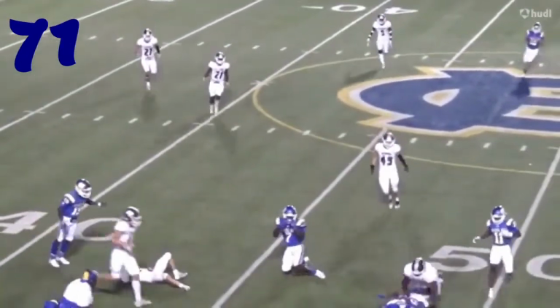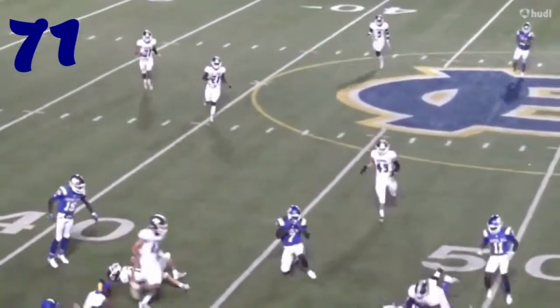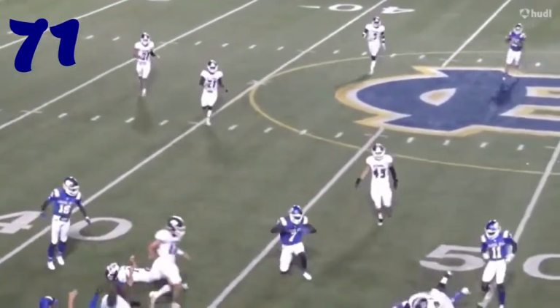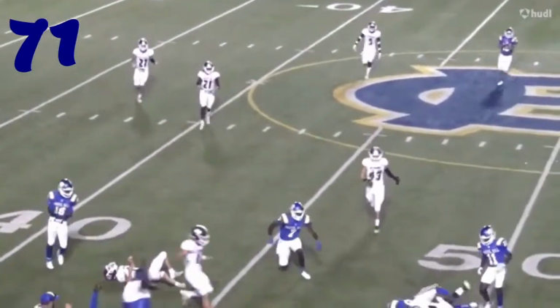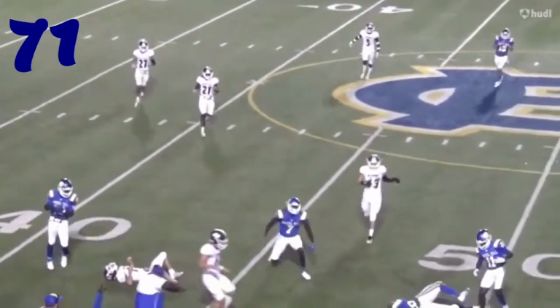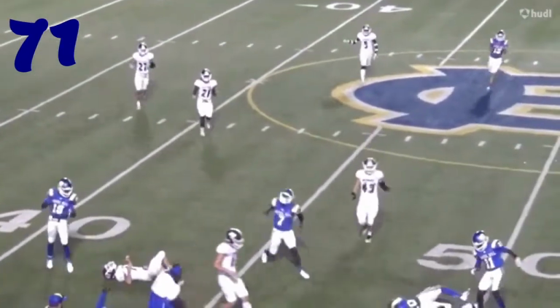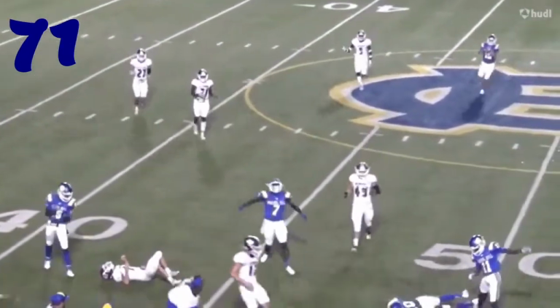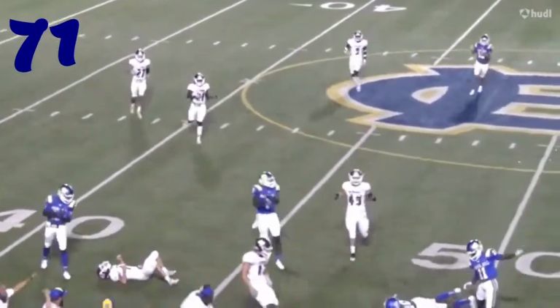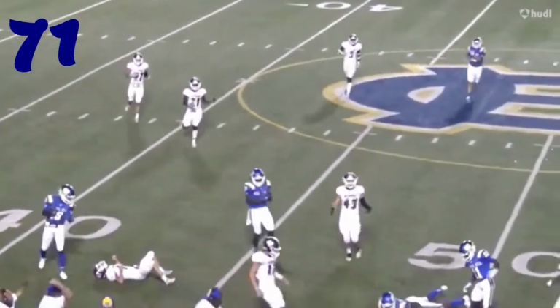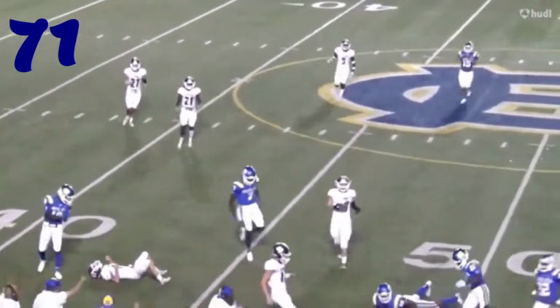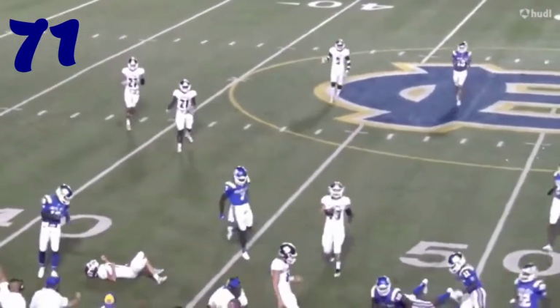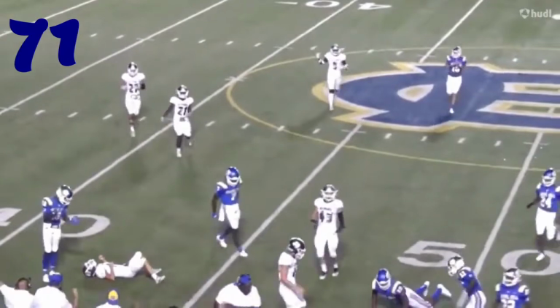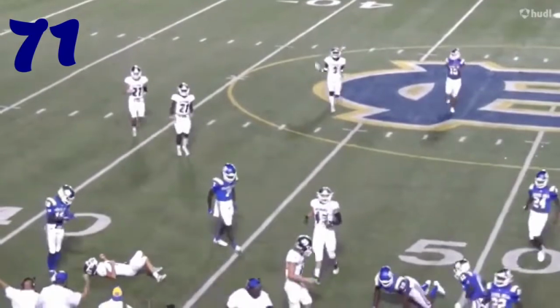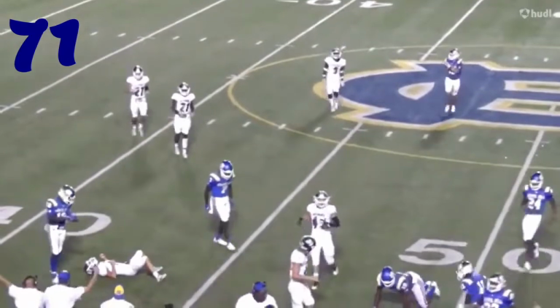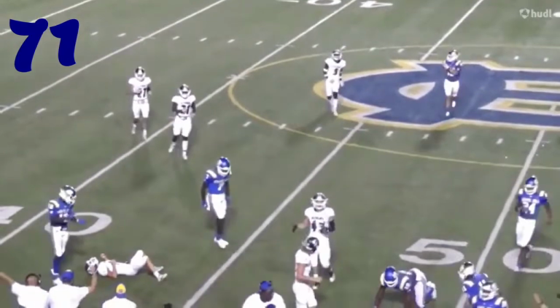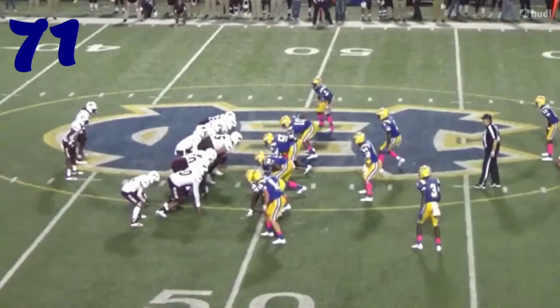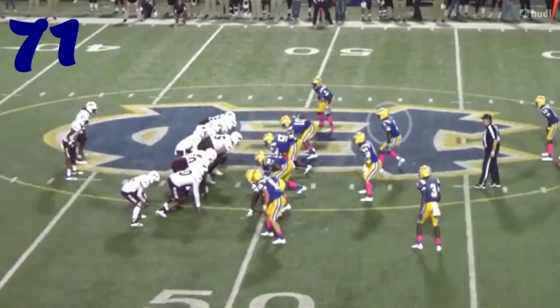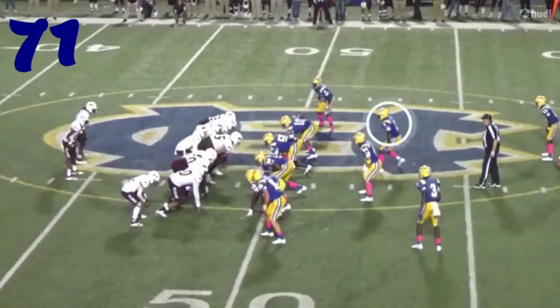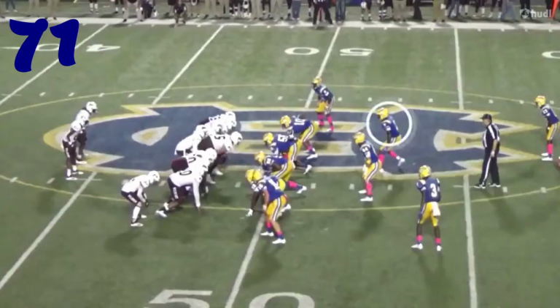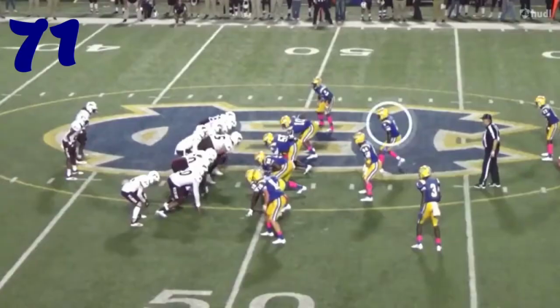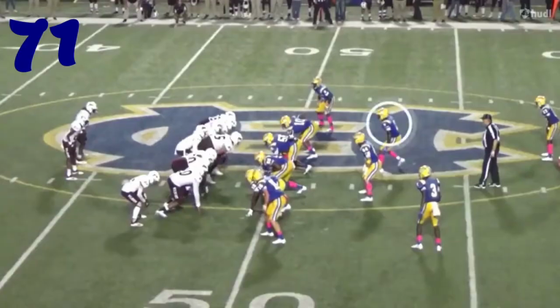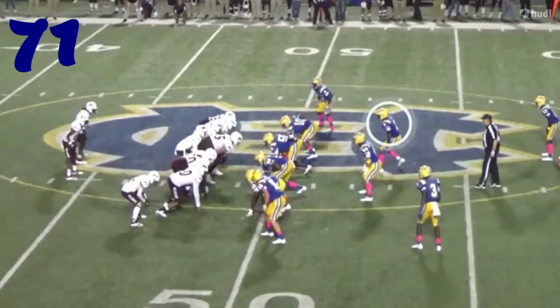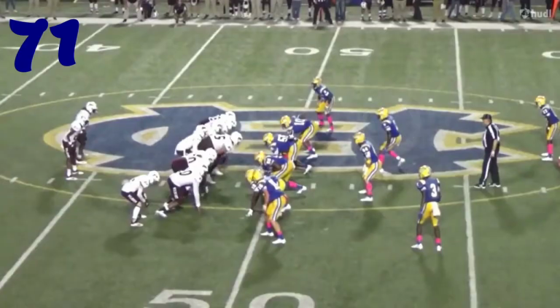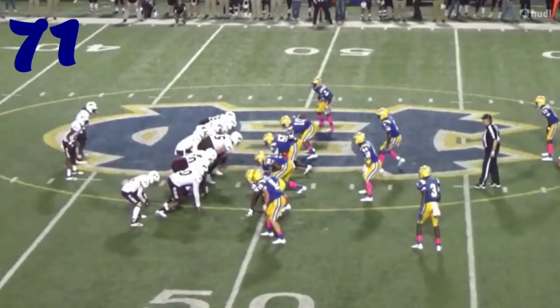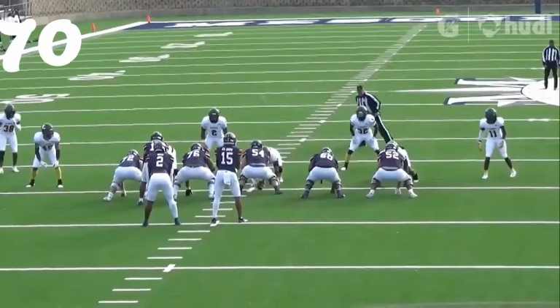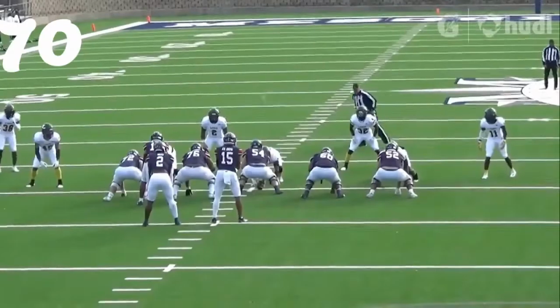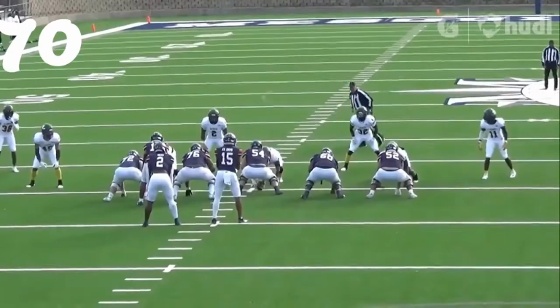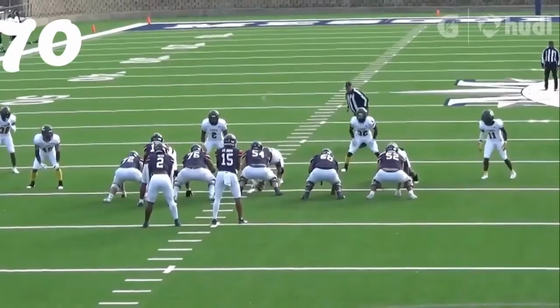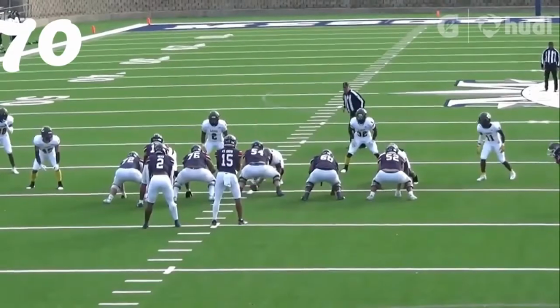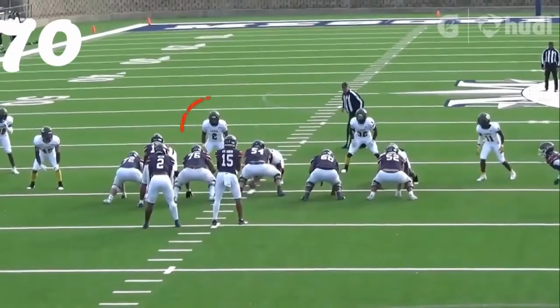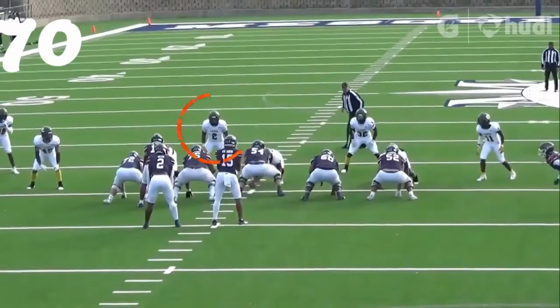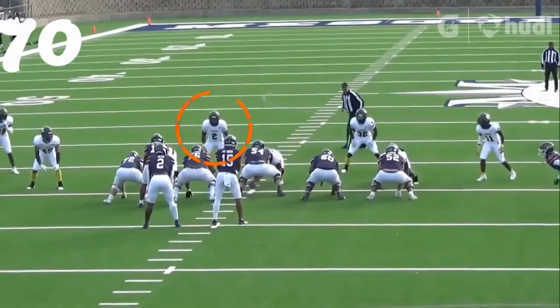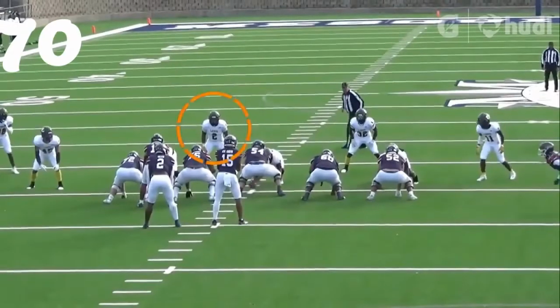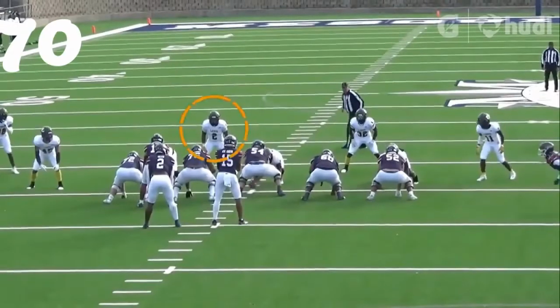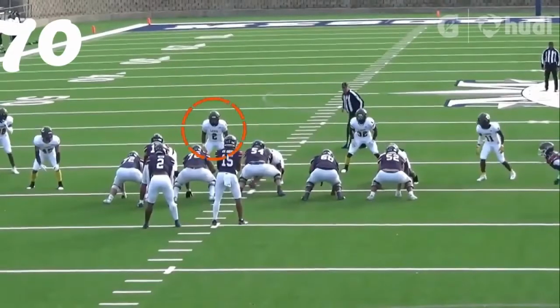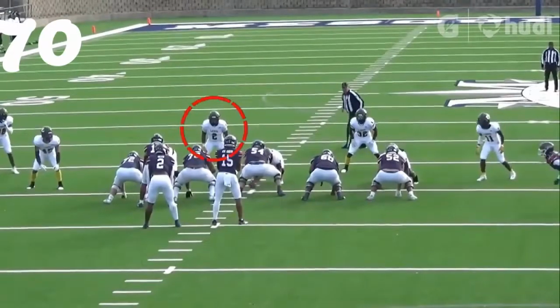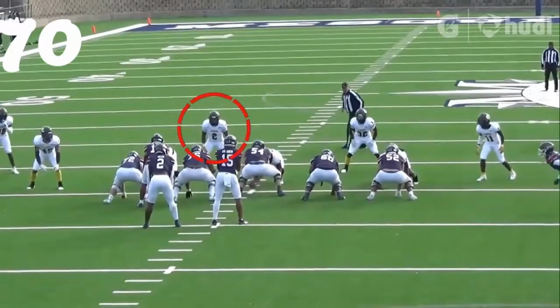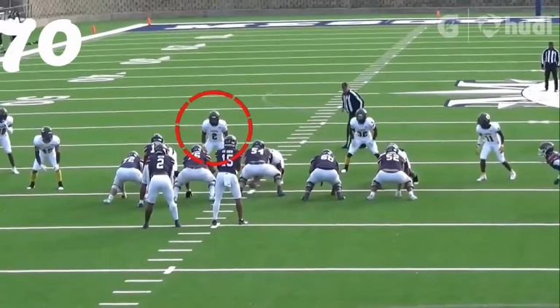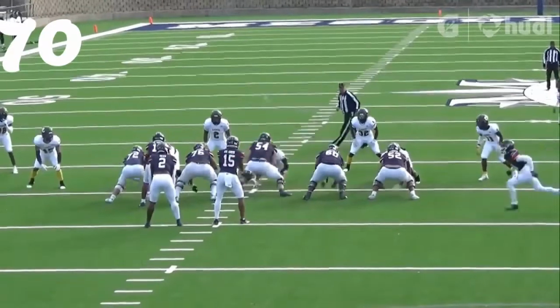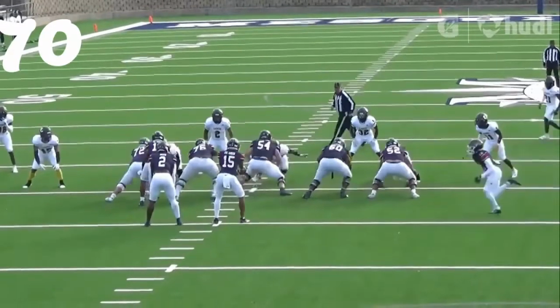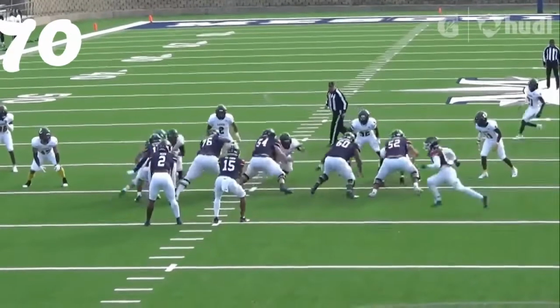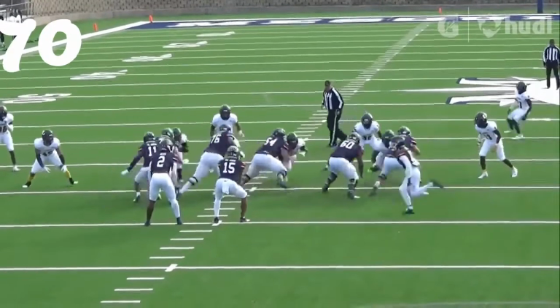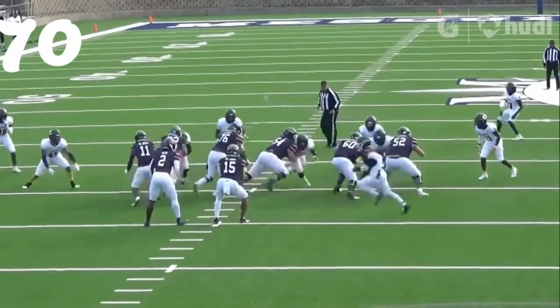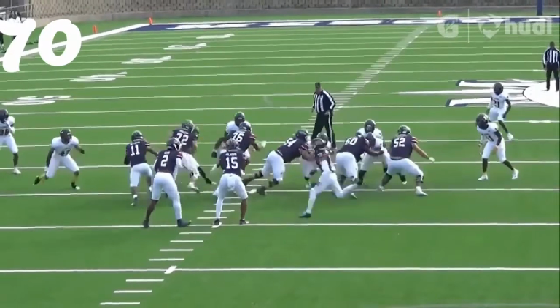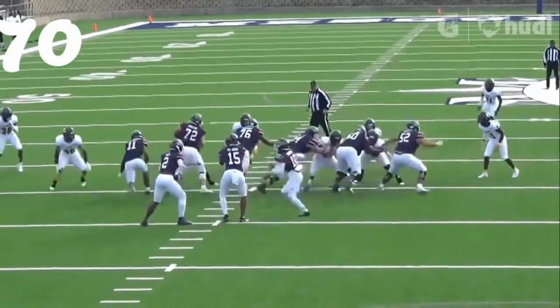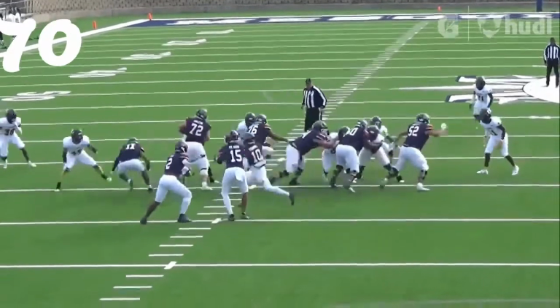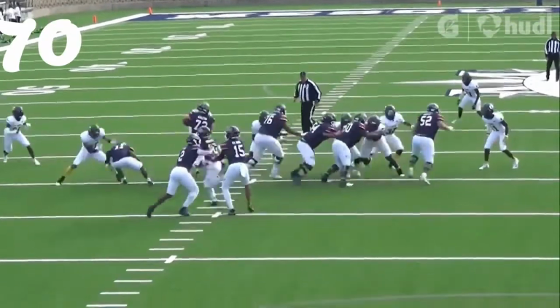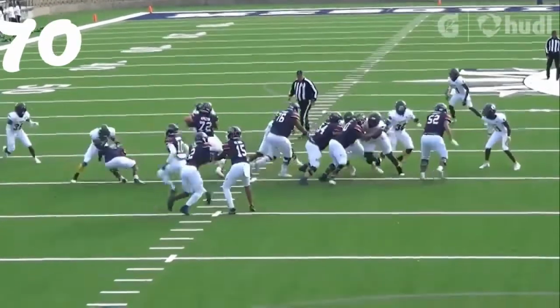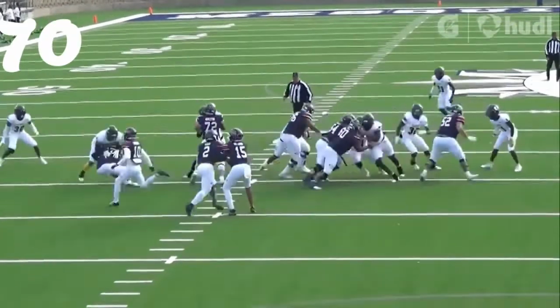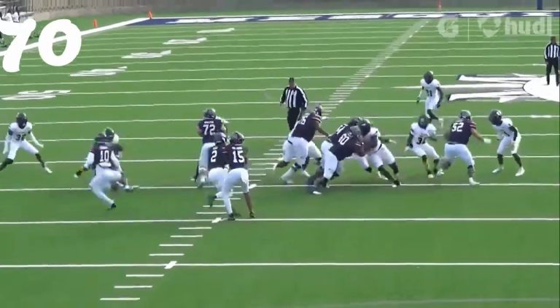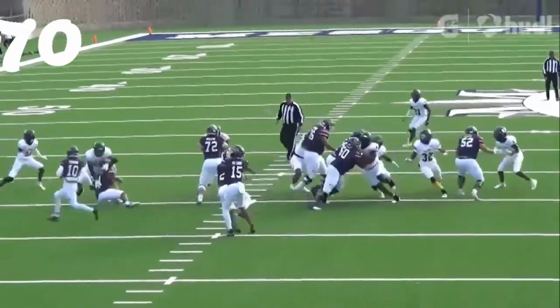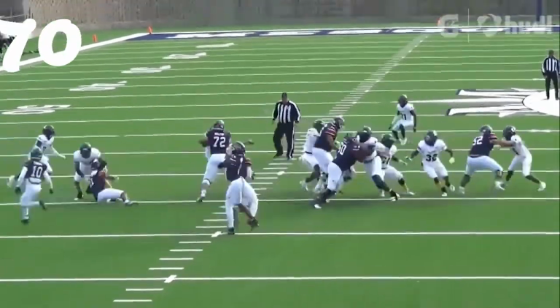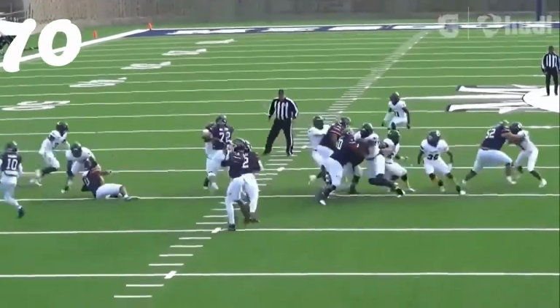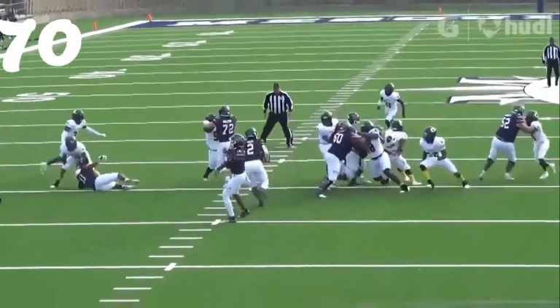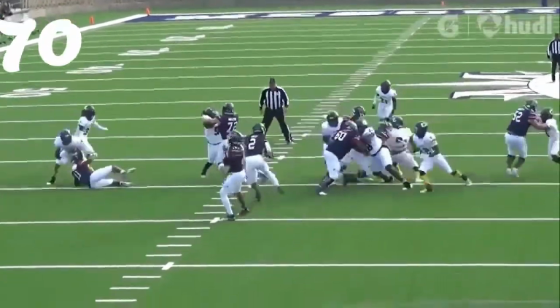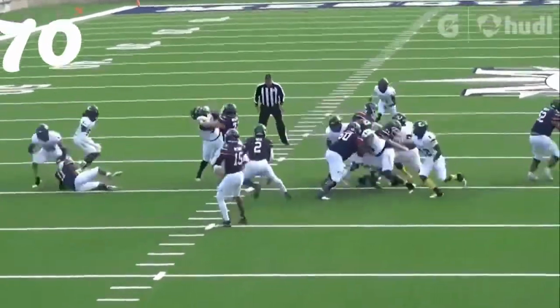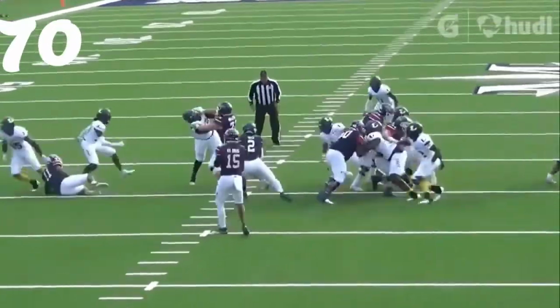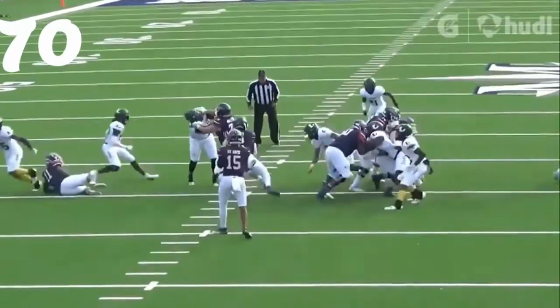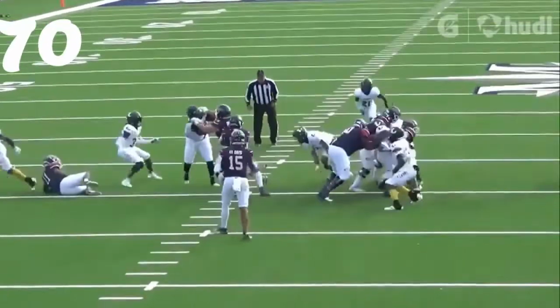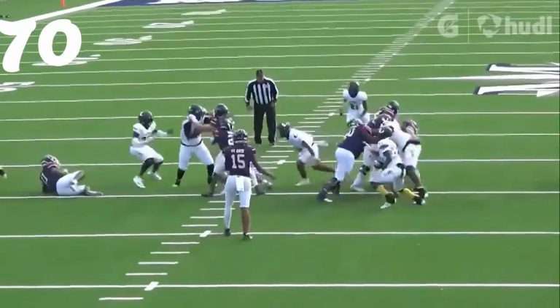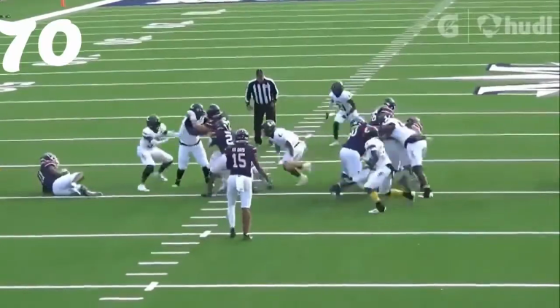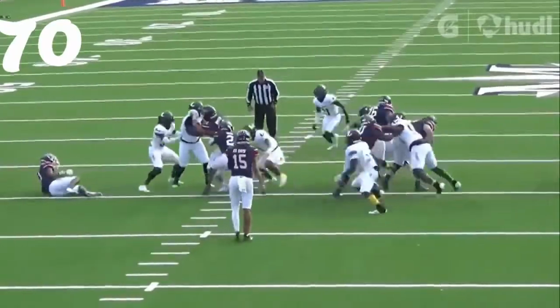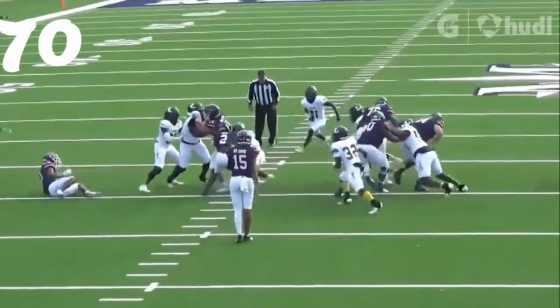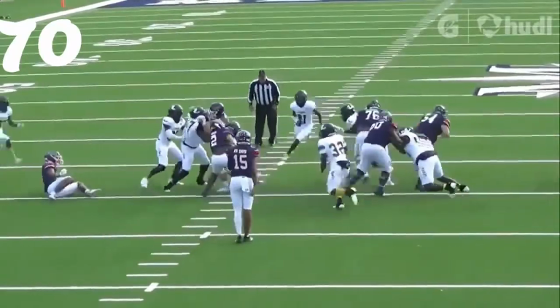Number 70, this time it's Devin Isaac on the inside zone. Comes up — great play, great tackle there at the line of scrimmage.